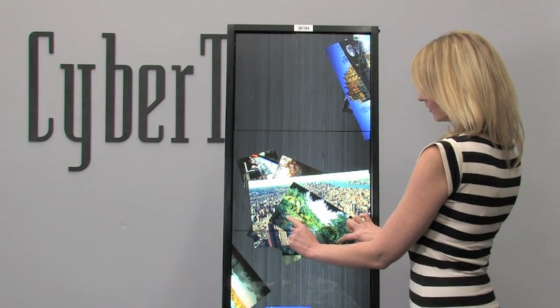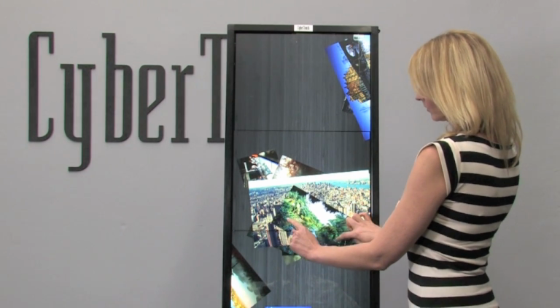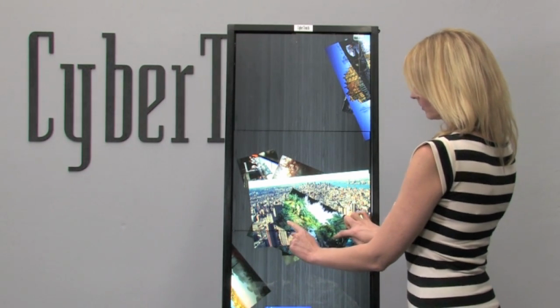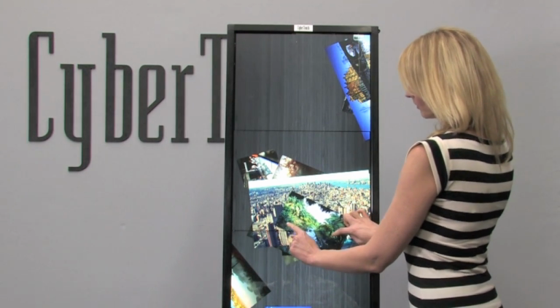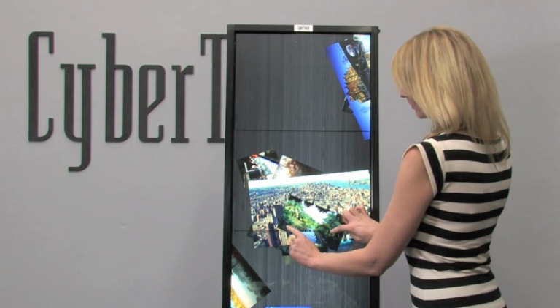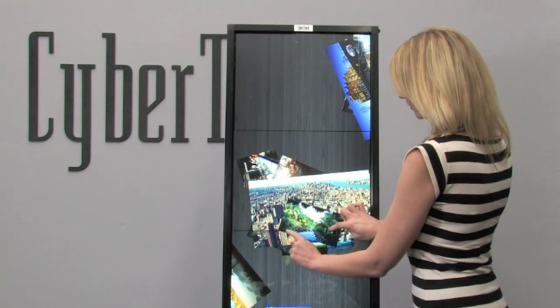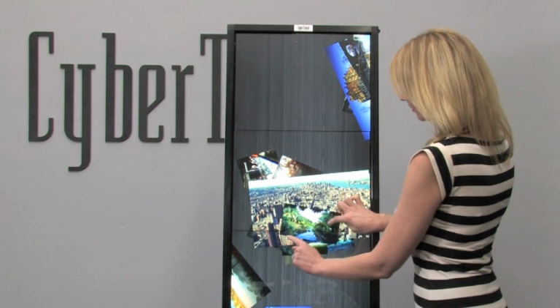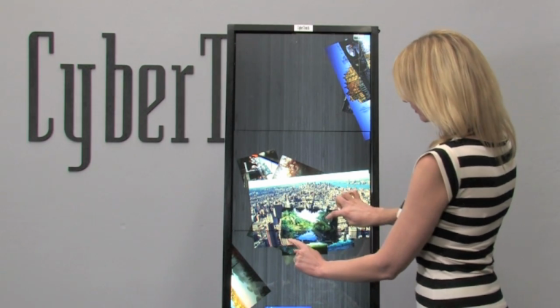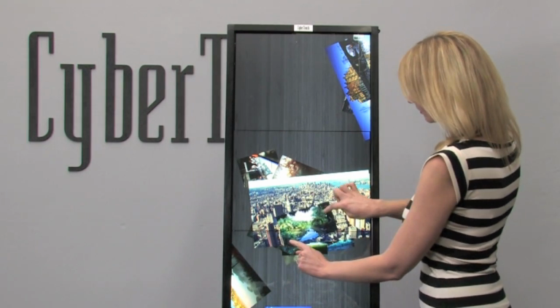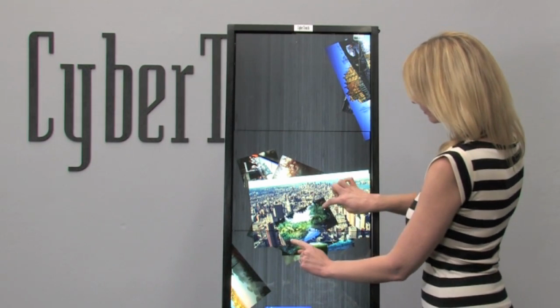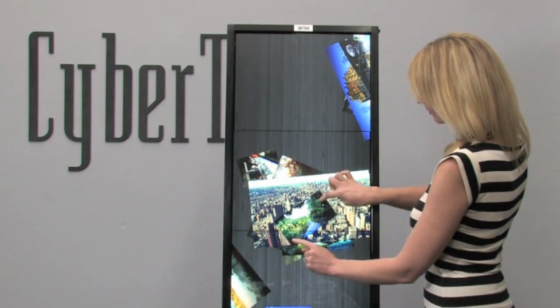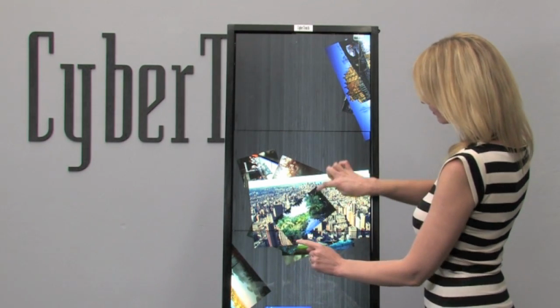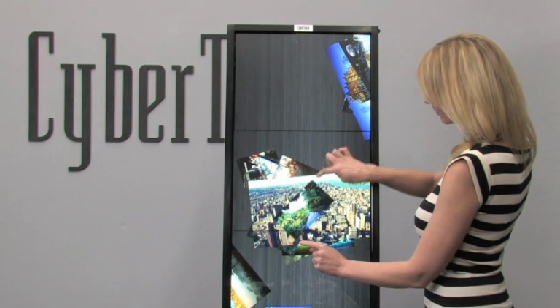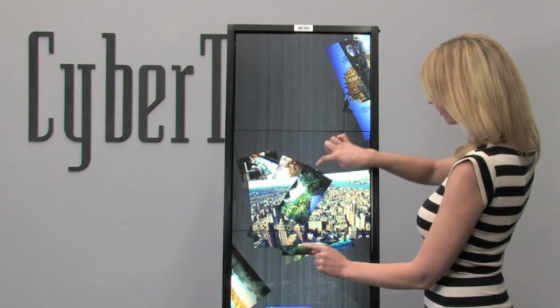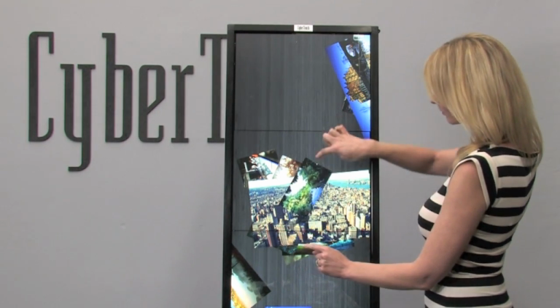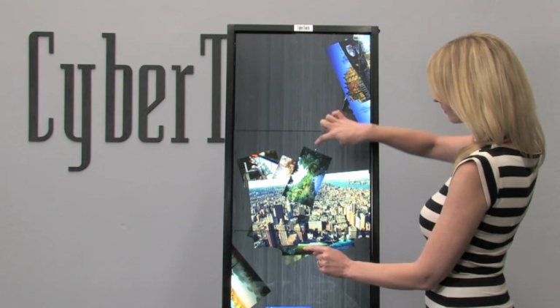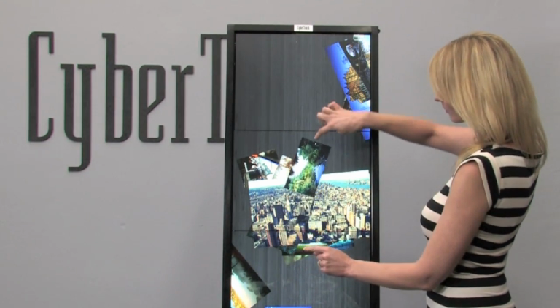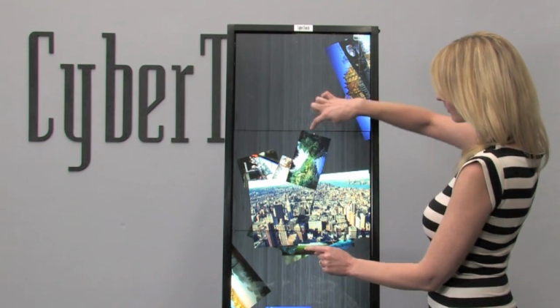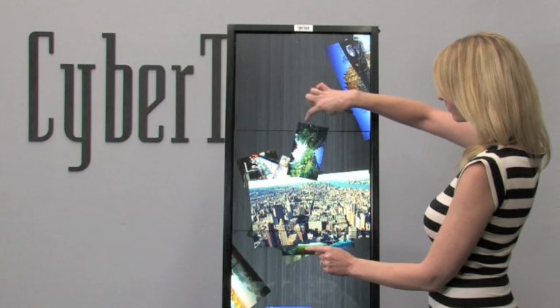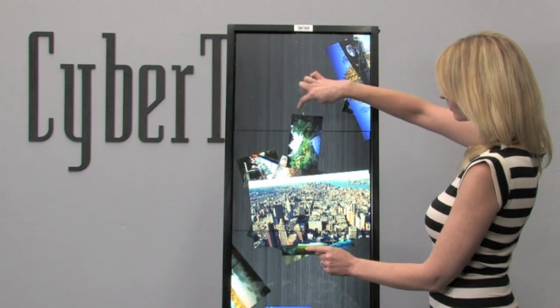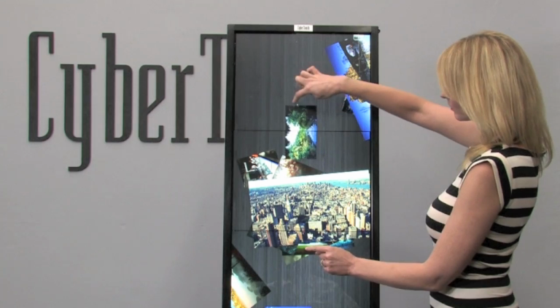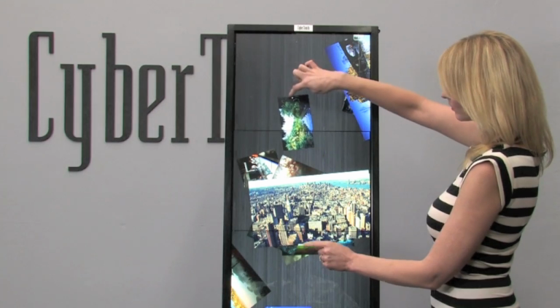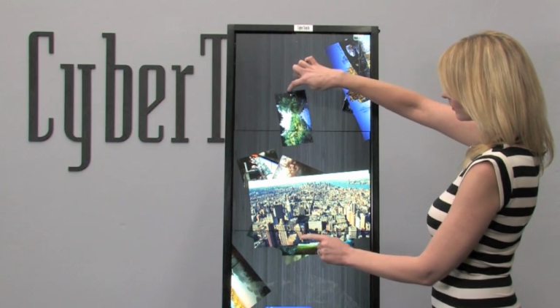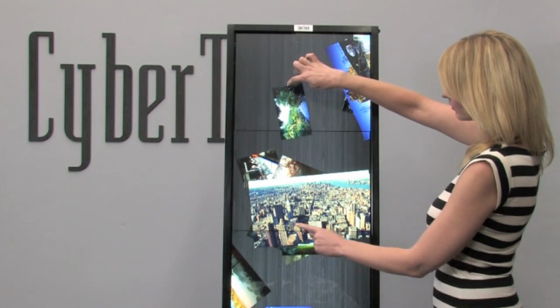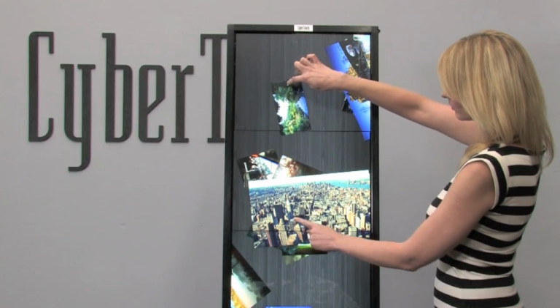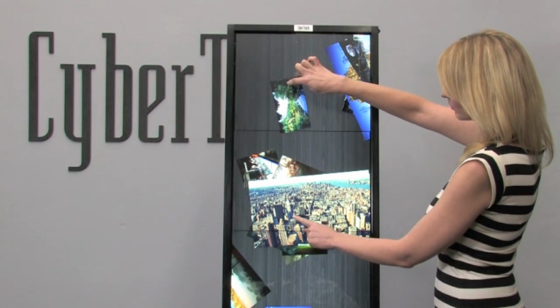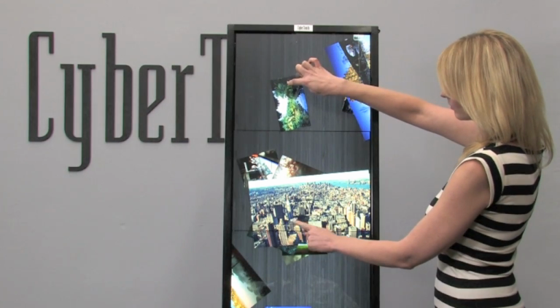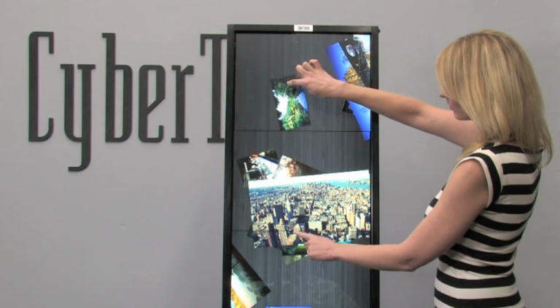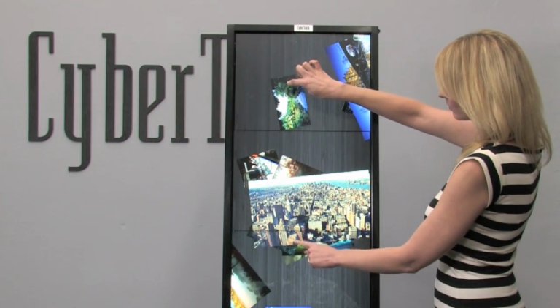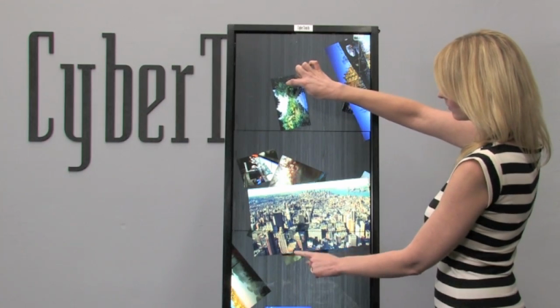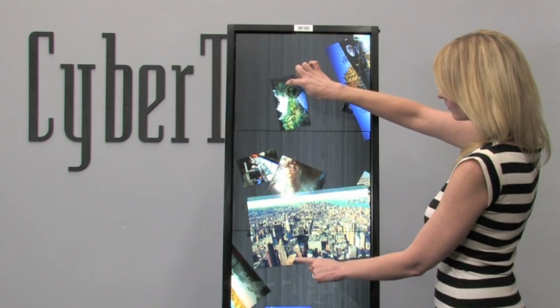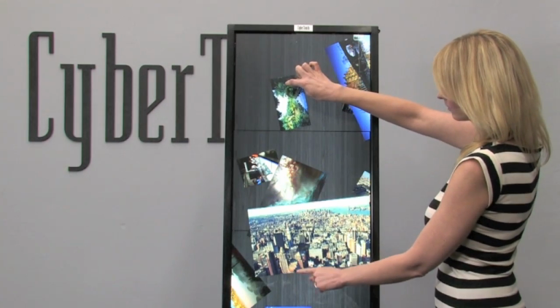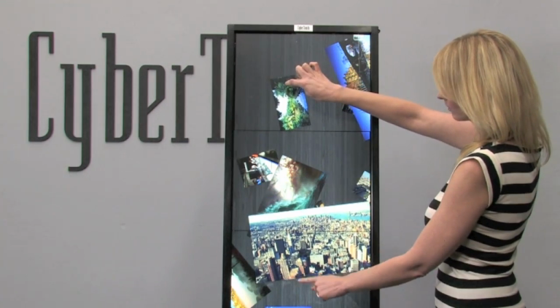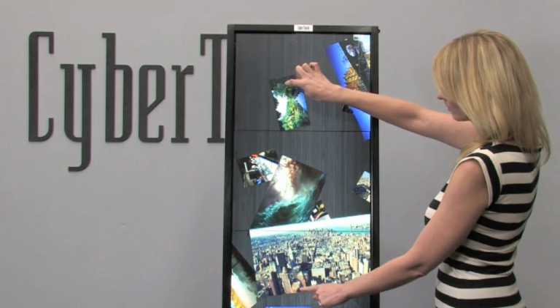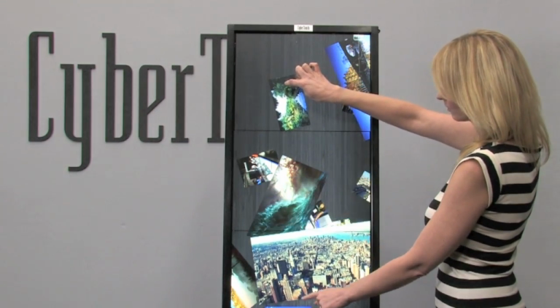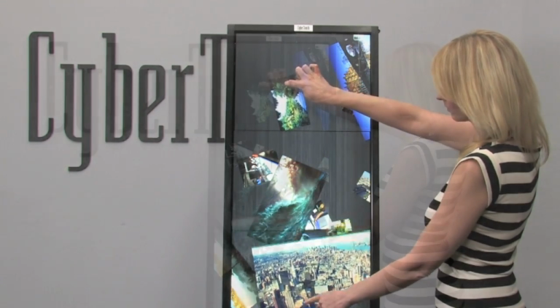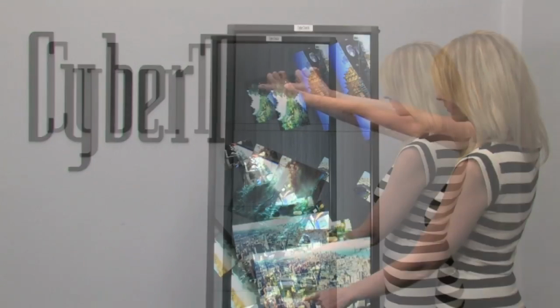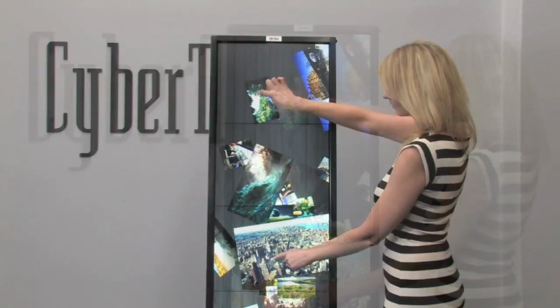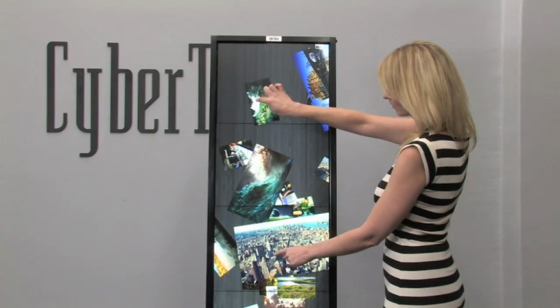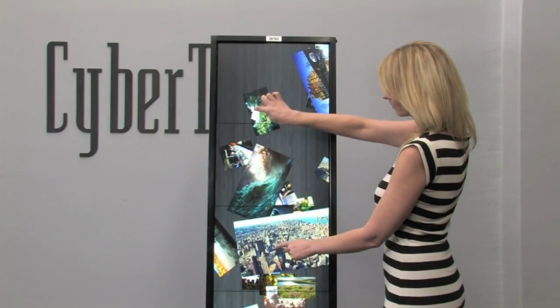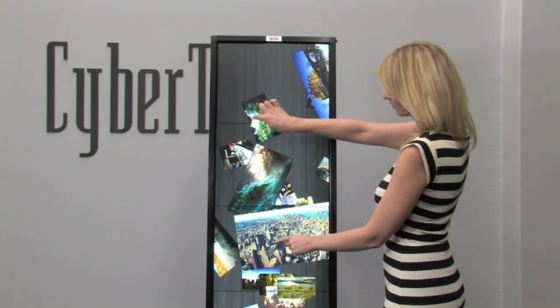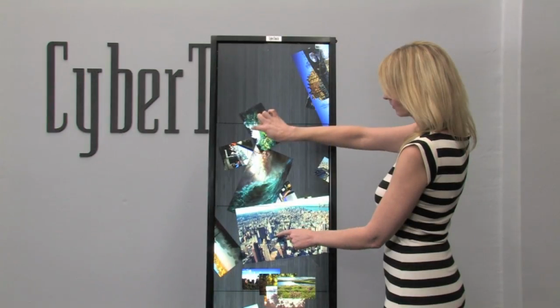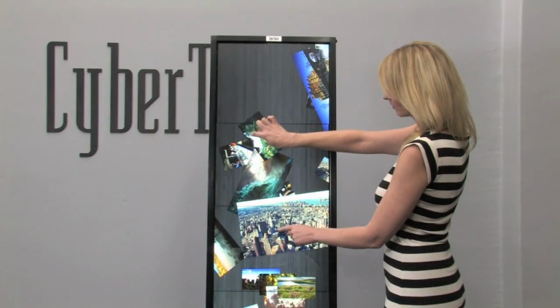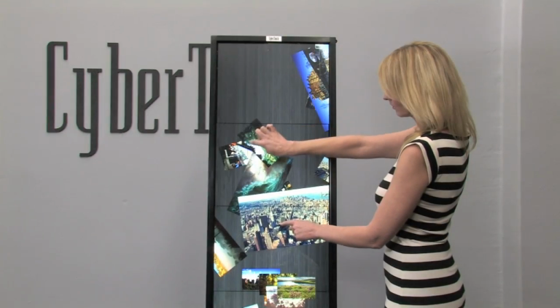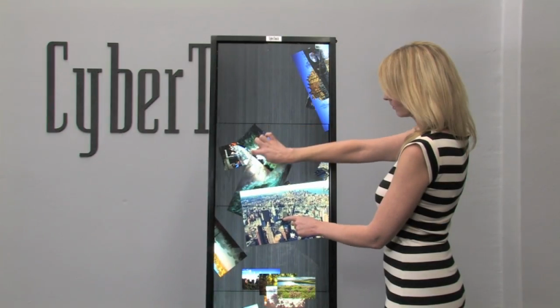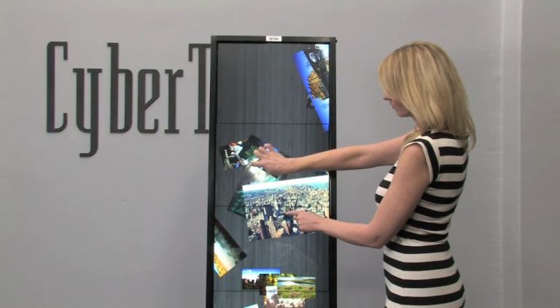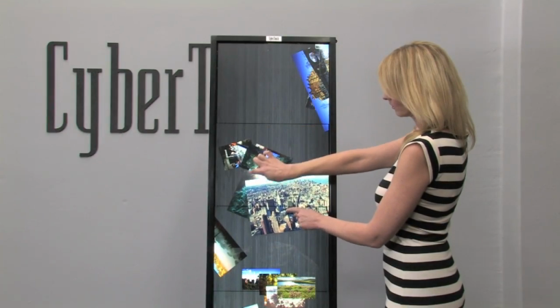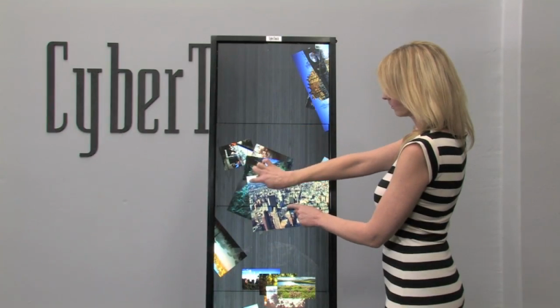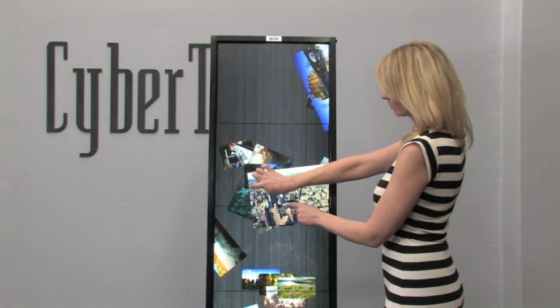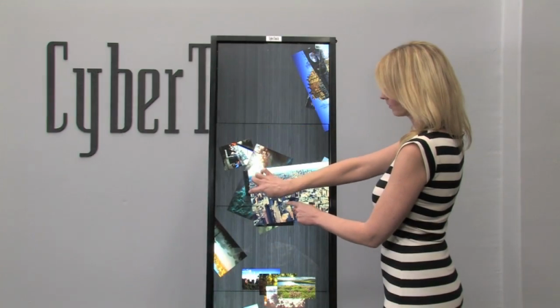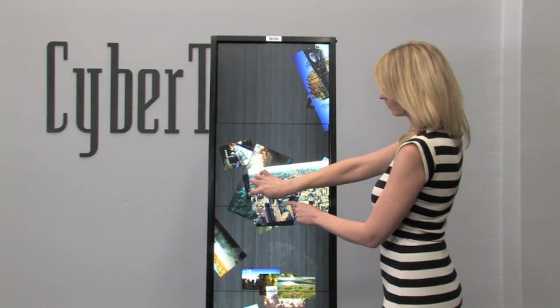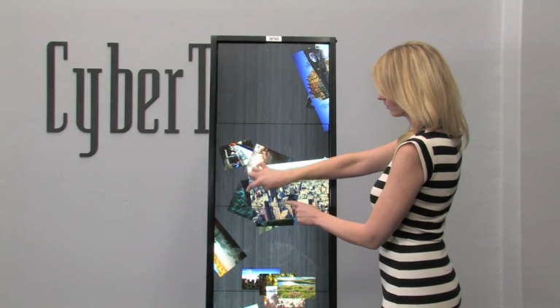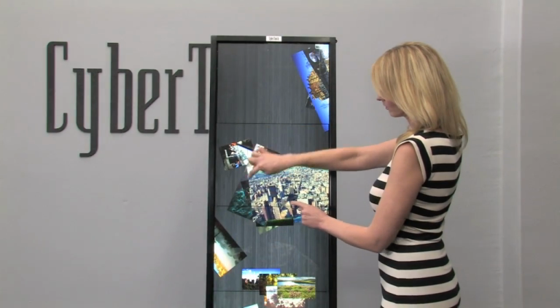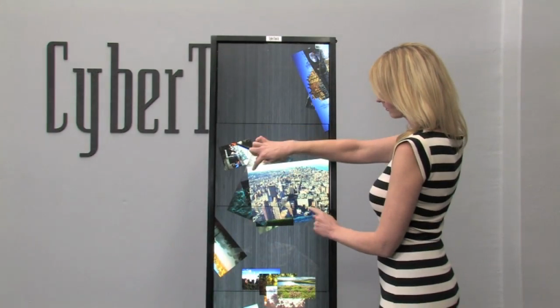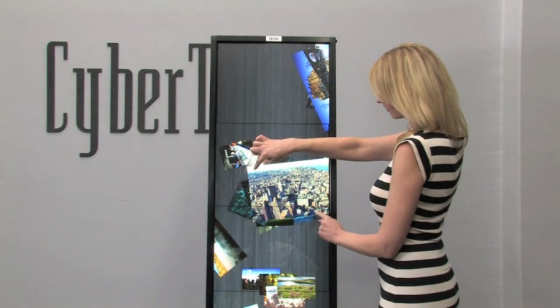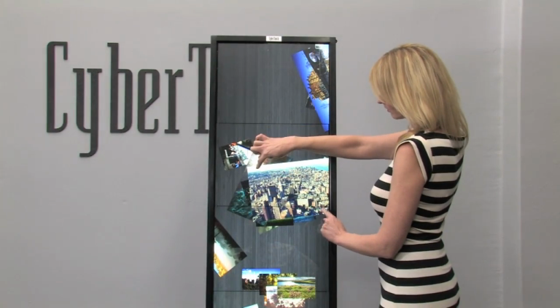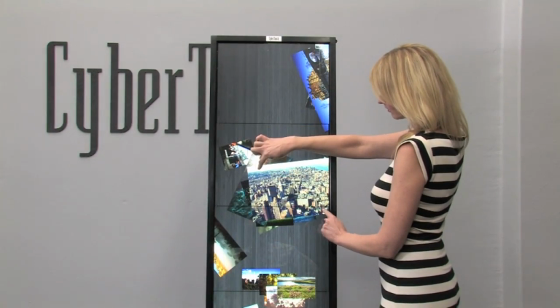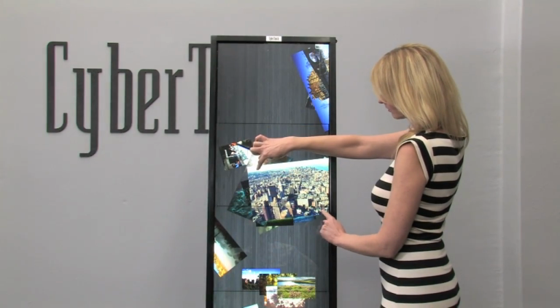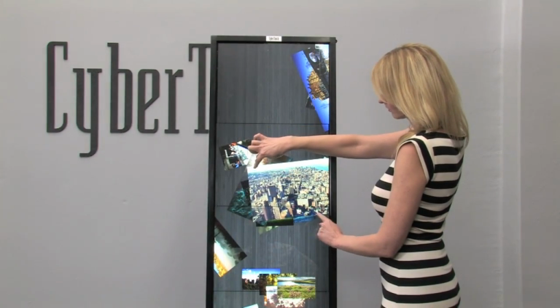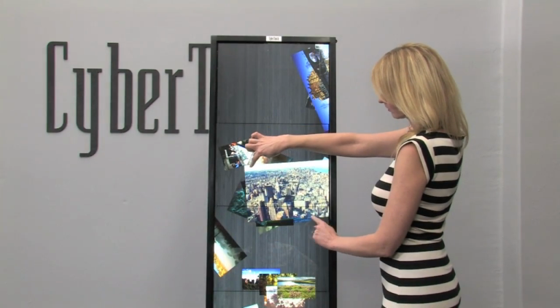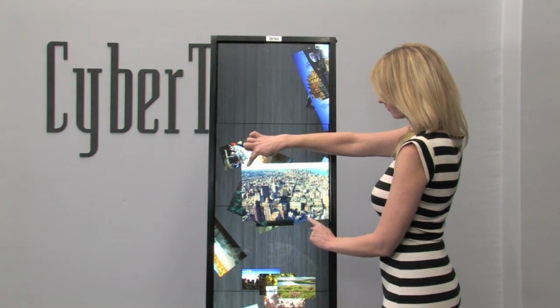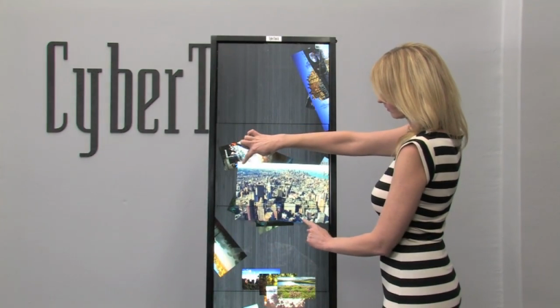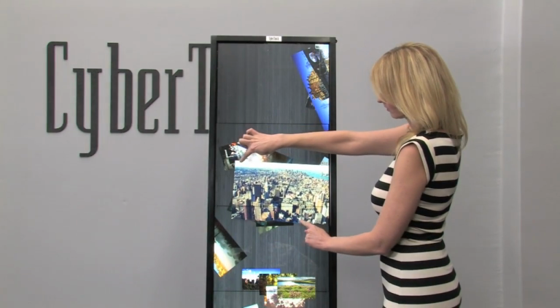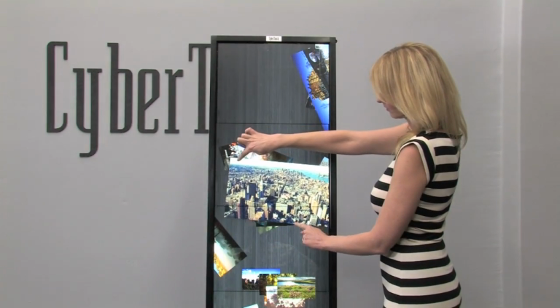VIA frames are offered in numerous combinations, as long as the diagonal dimension does not exceed 24 feet.